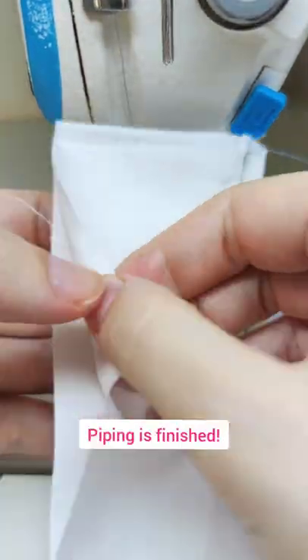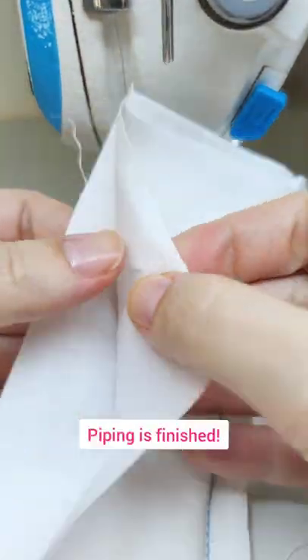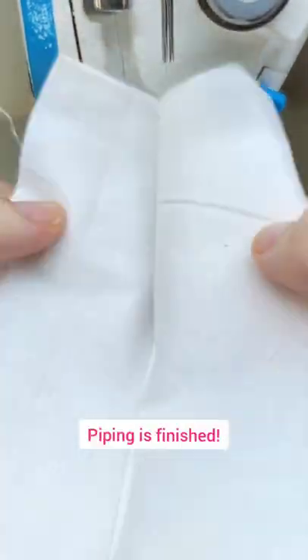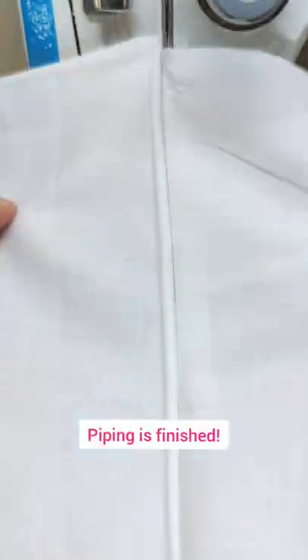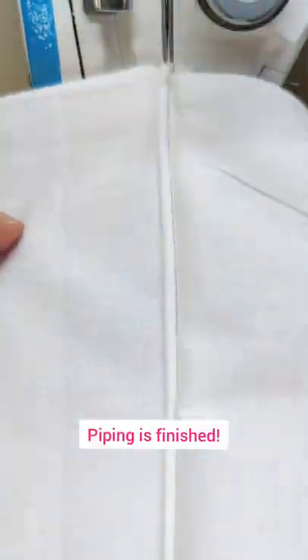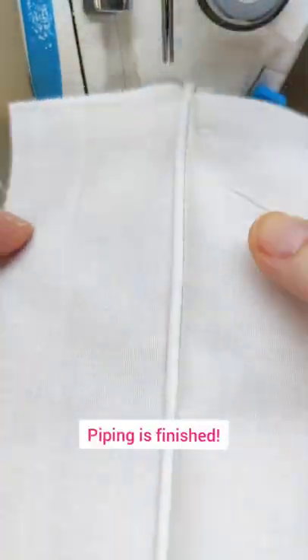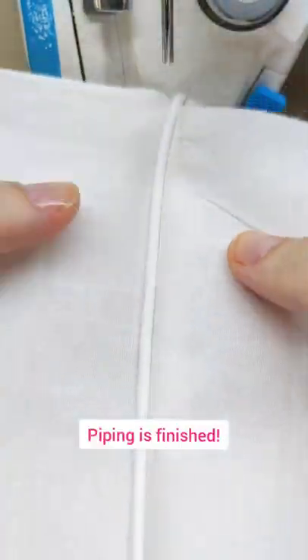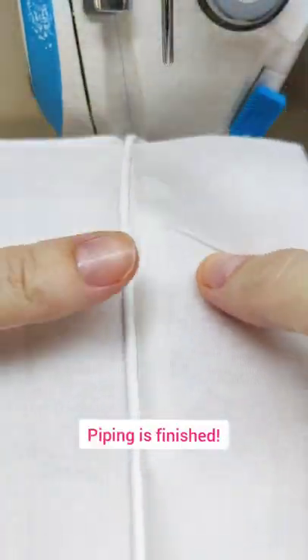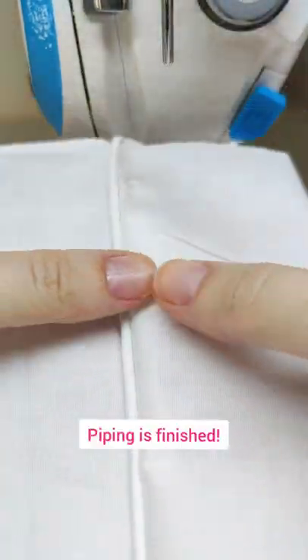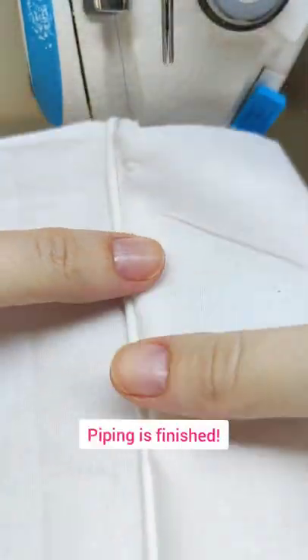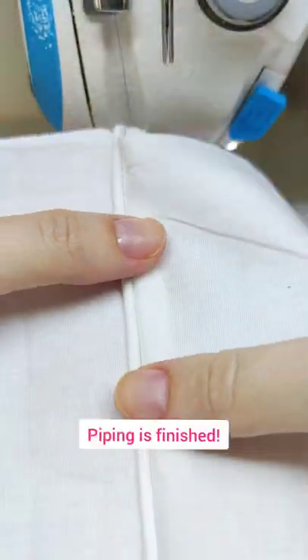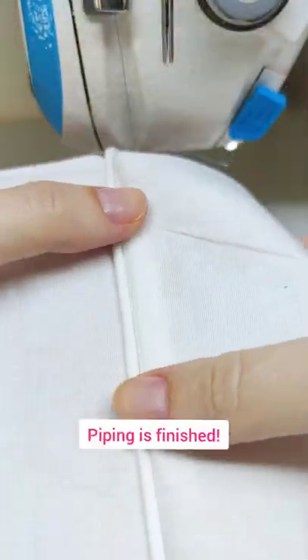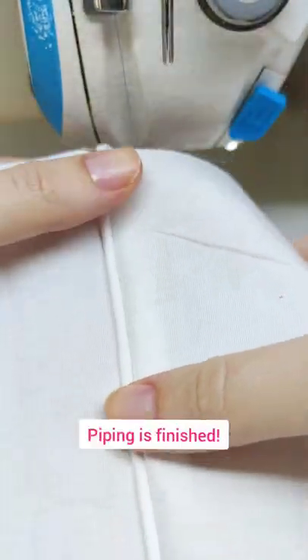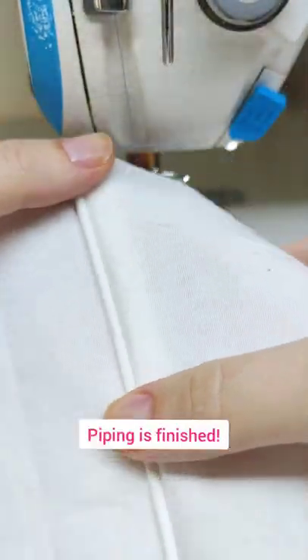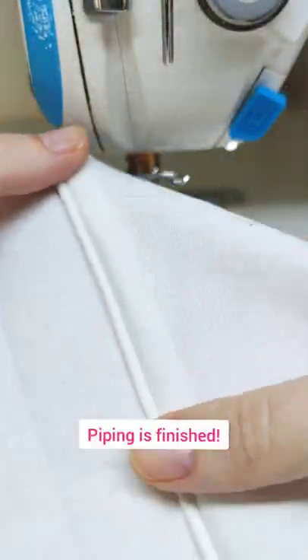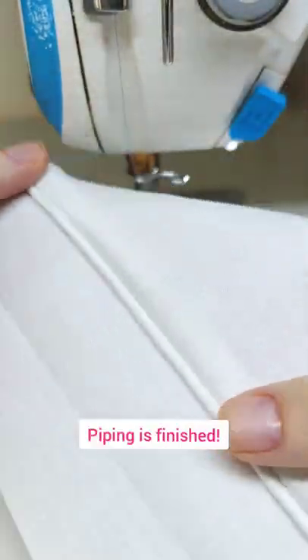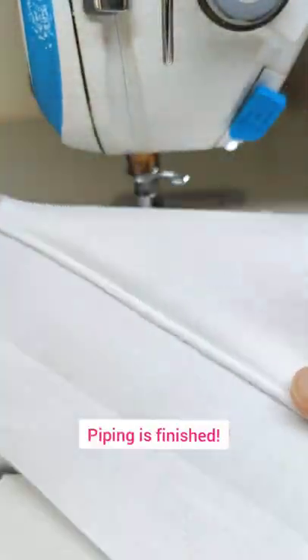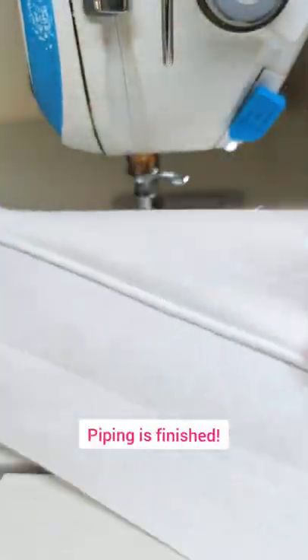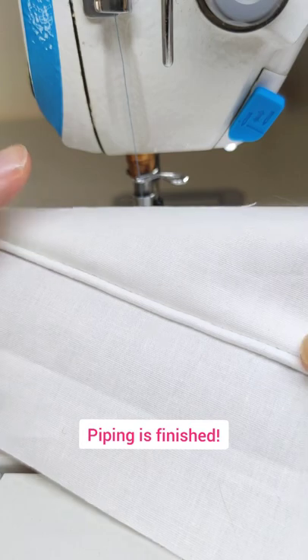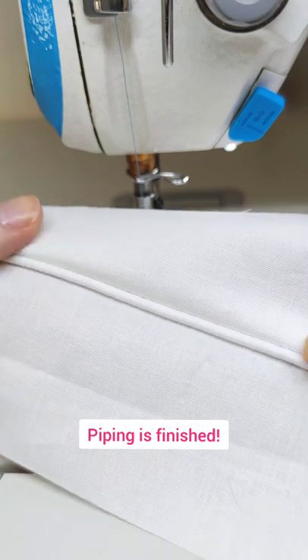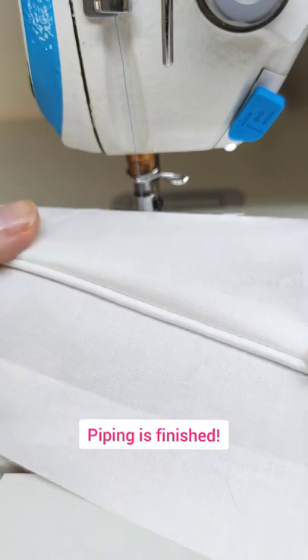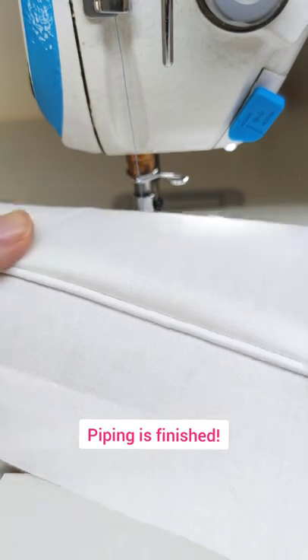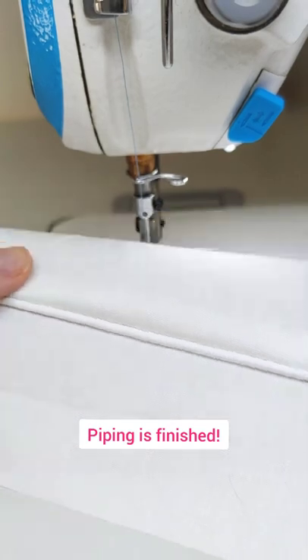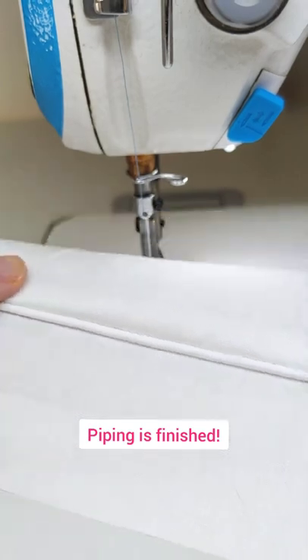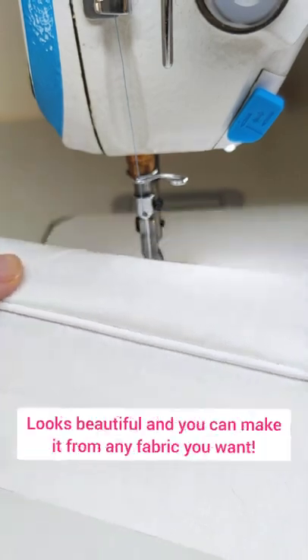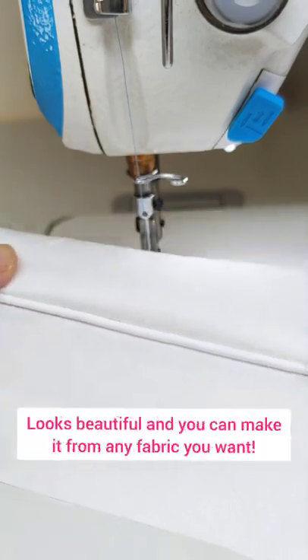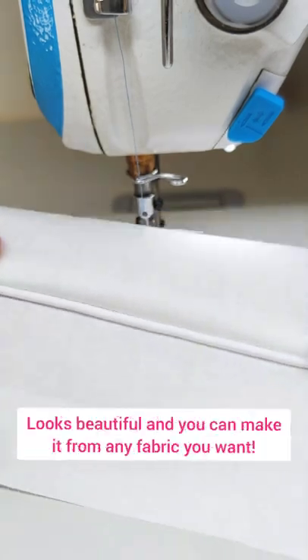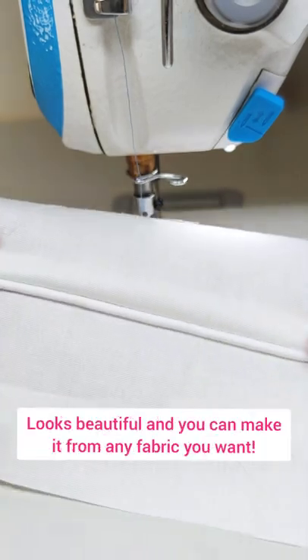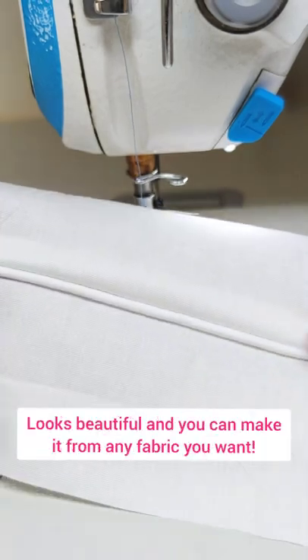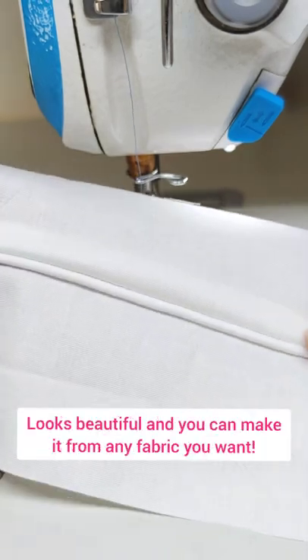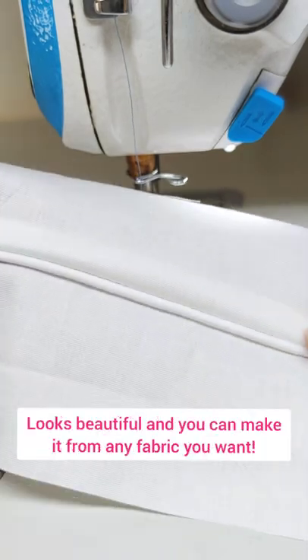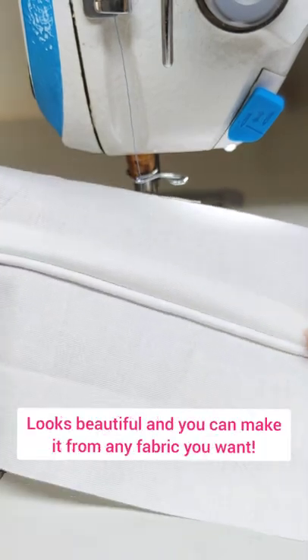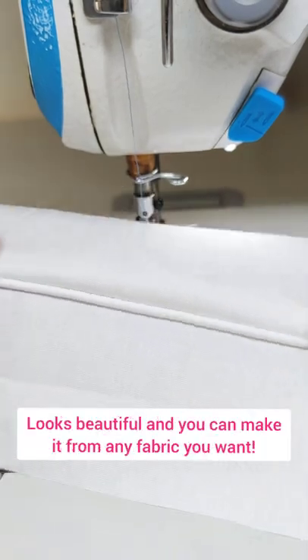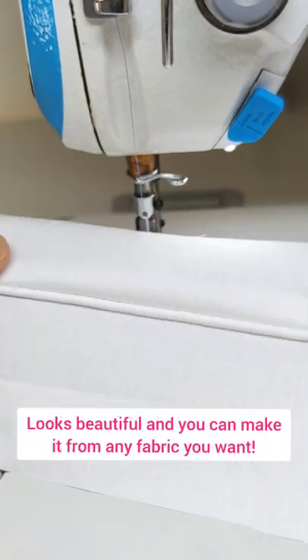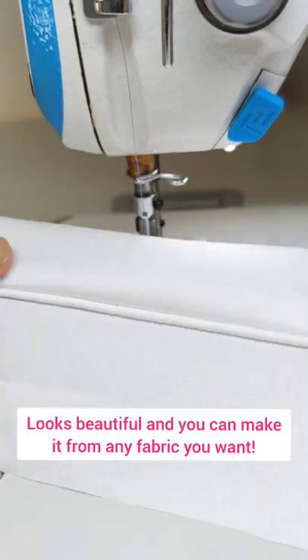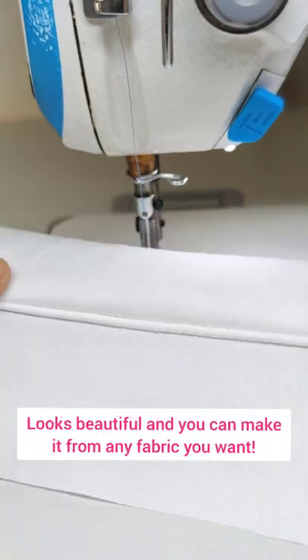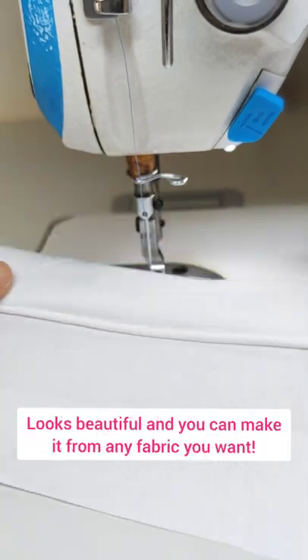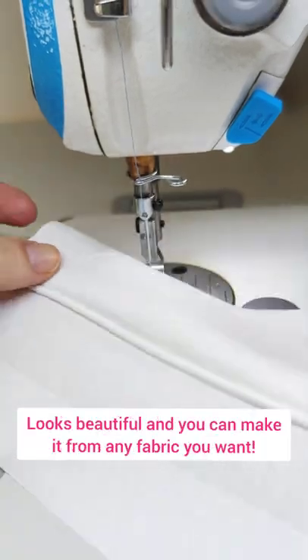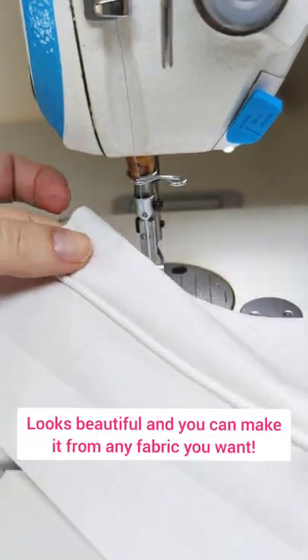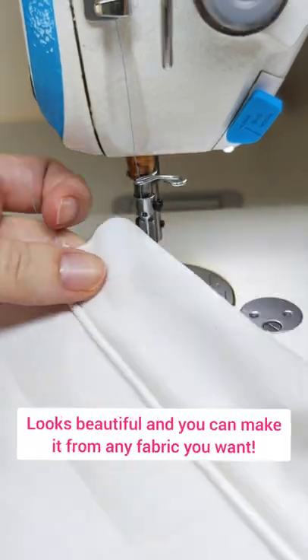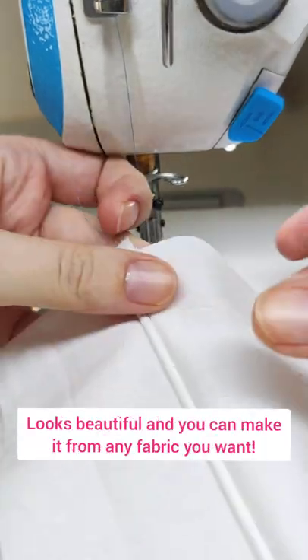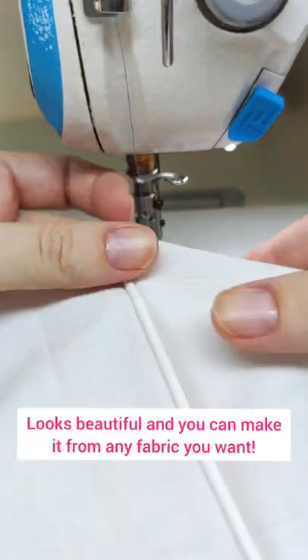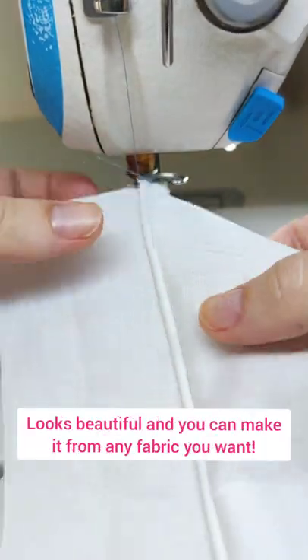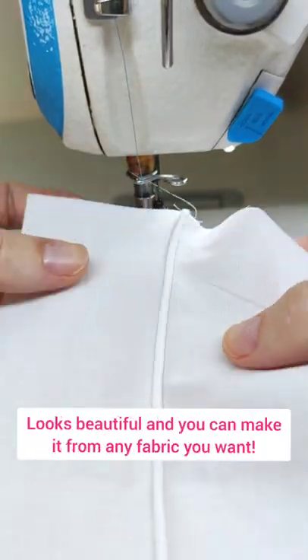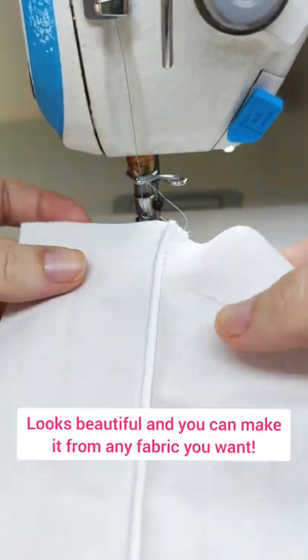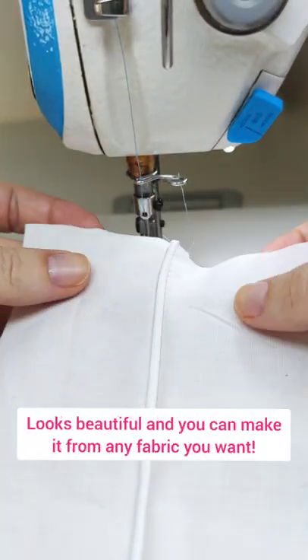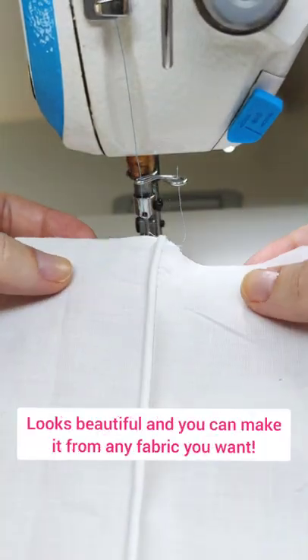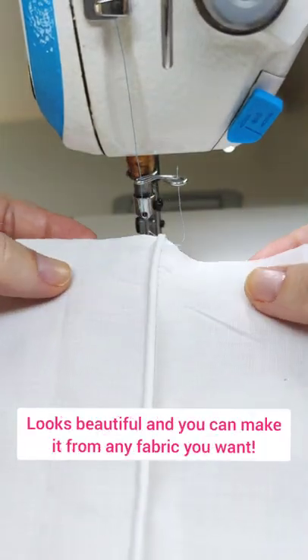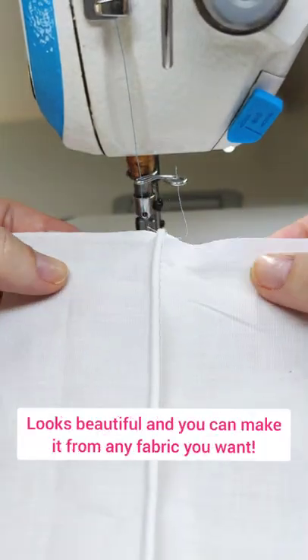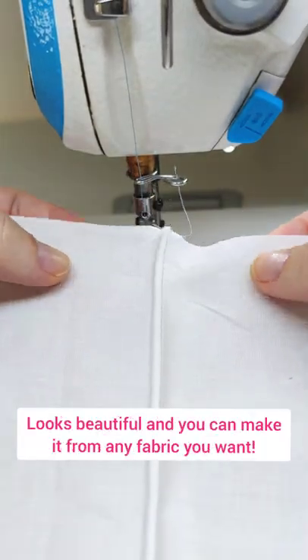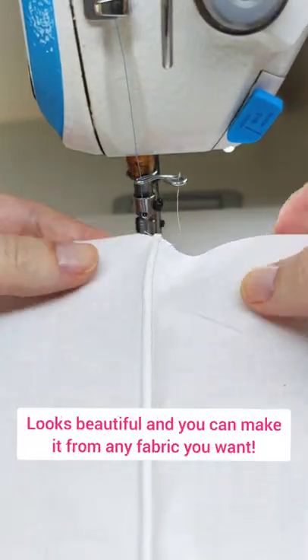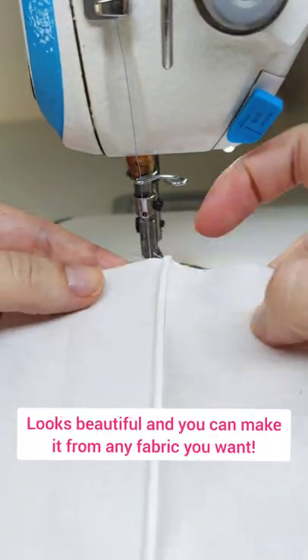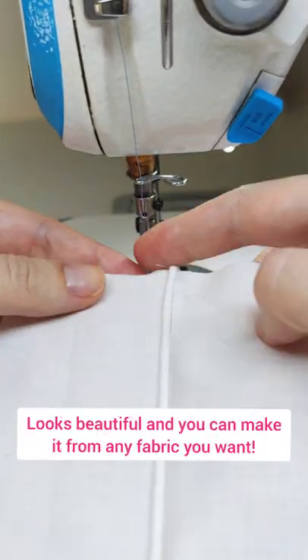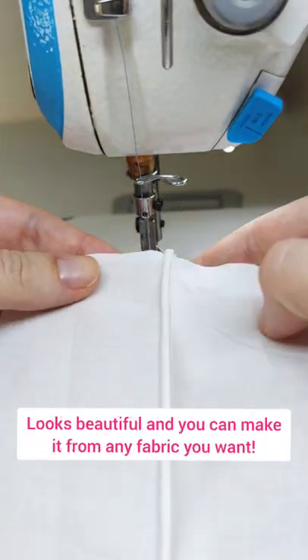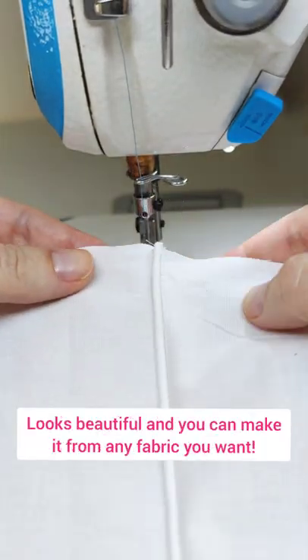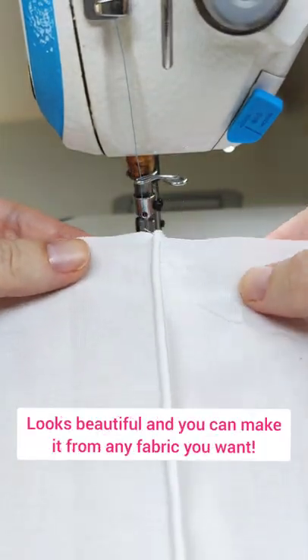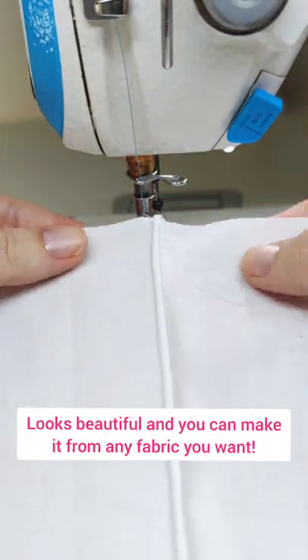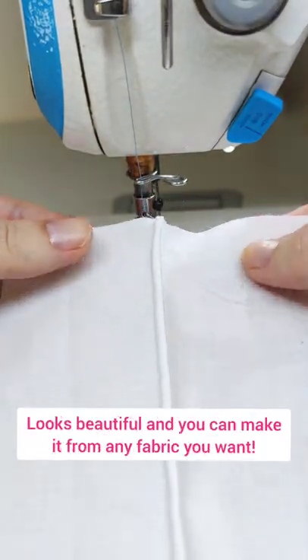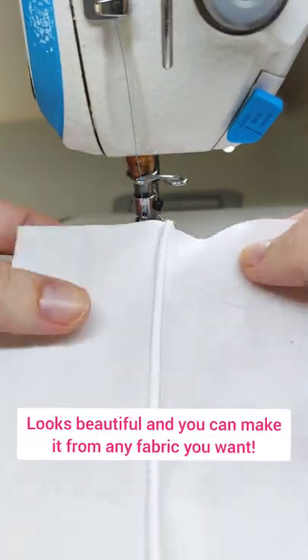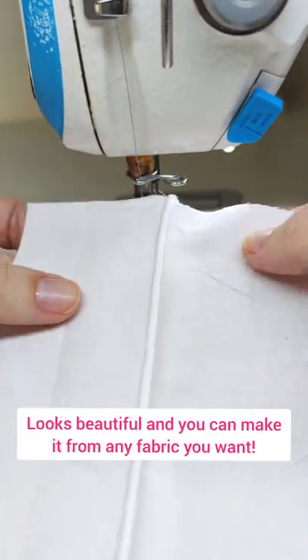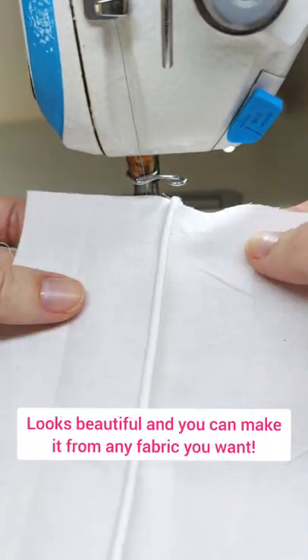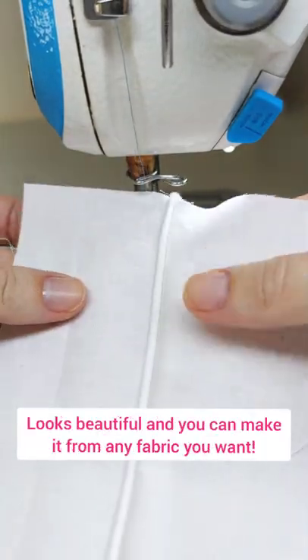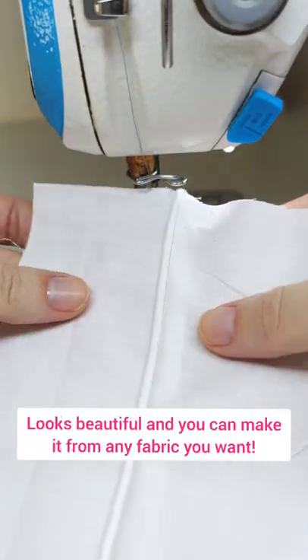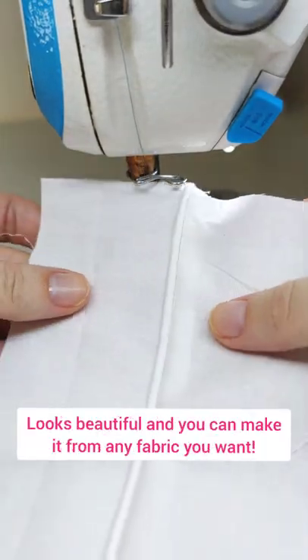And here is your piping ready. It looks beautiful and you can make it from any kind of fabric you want.